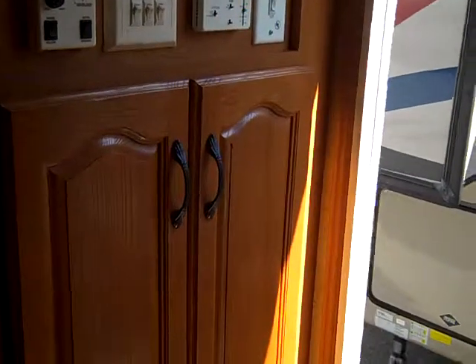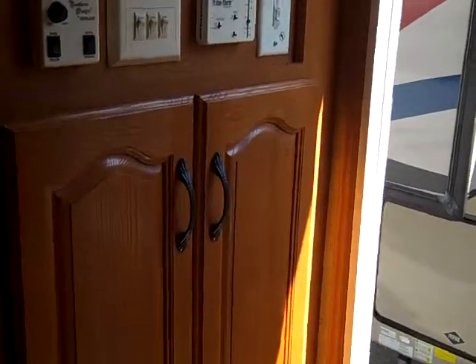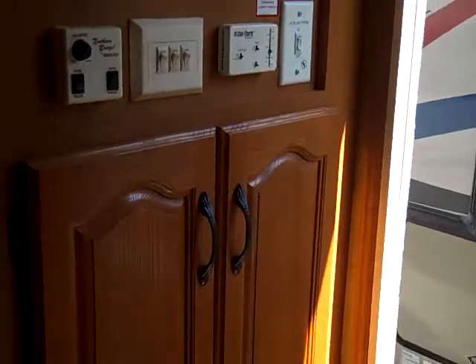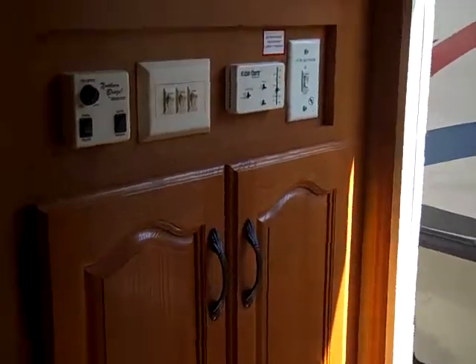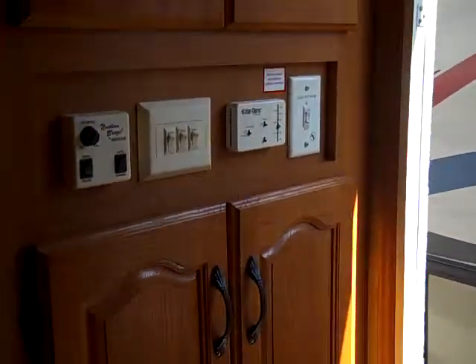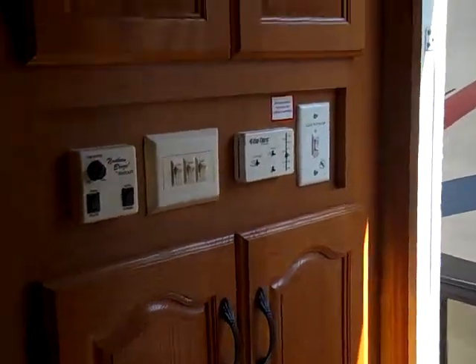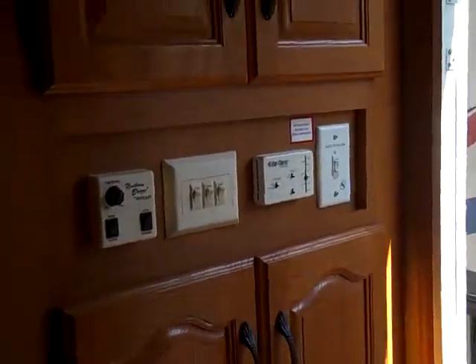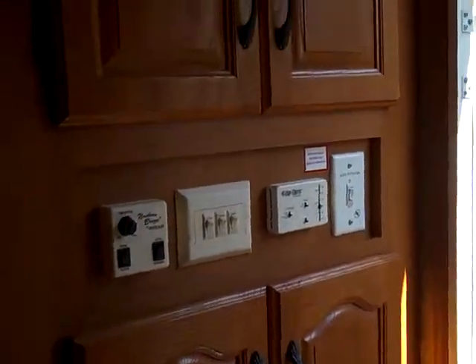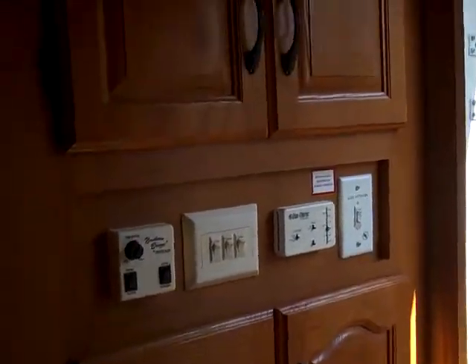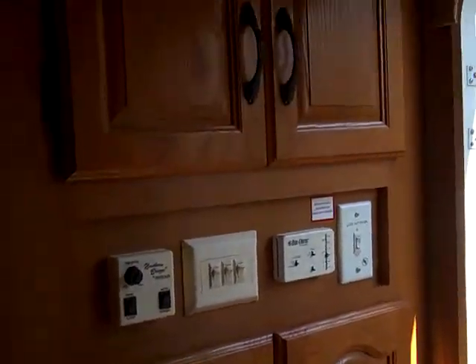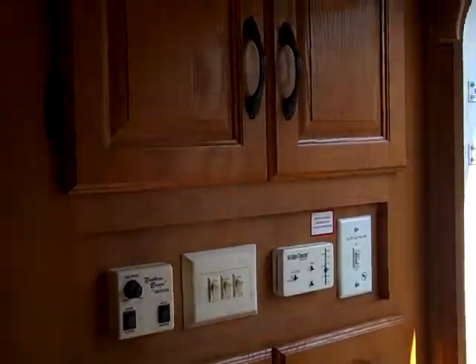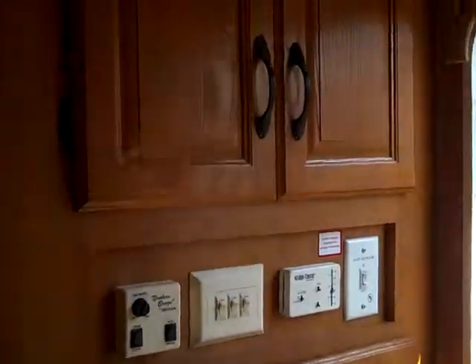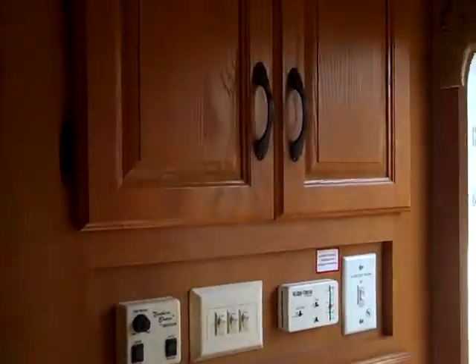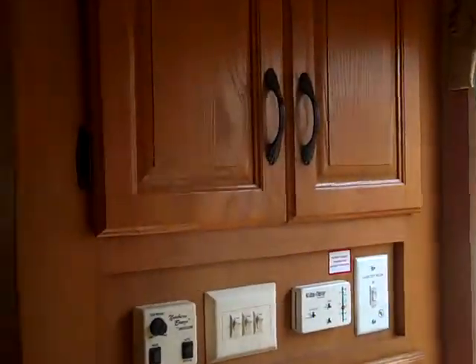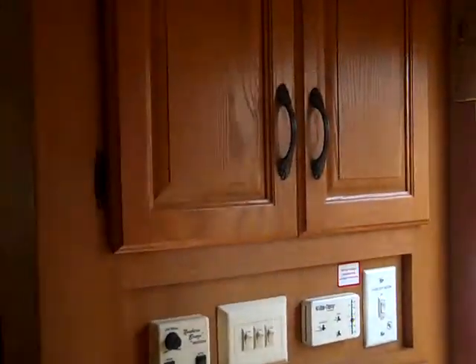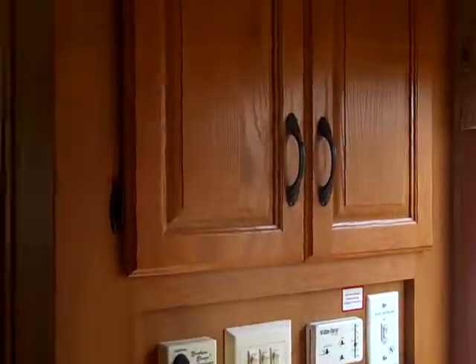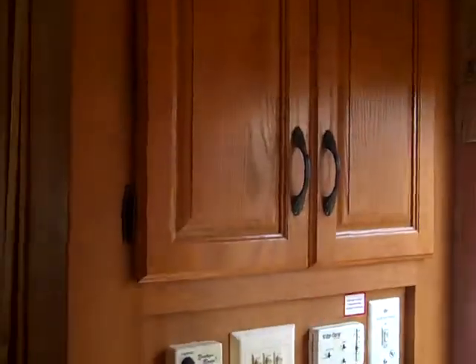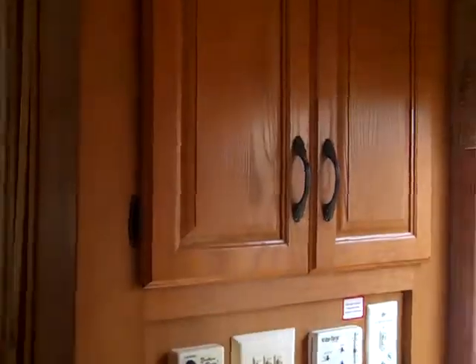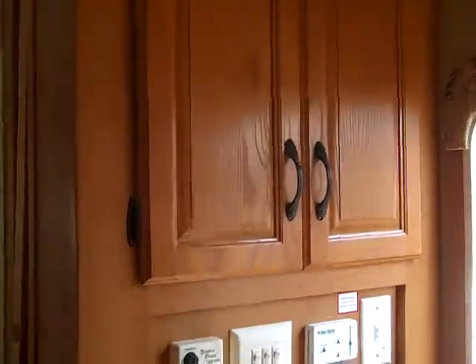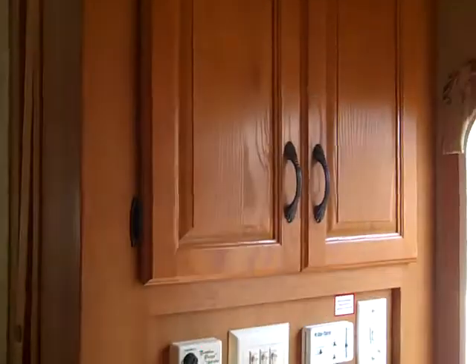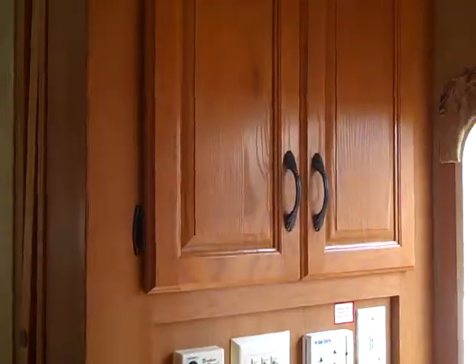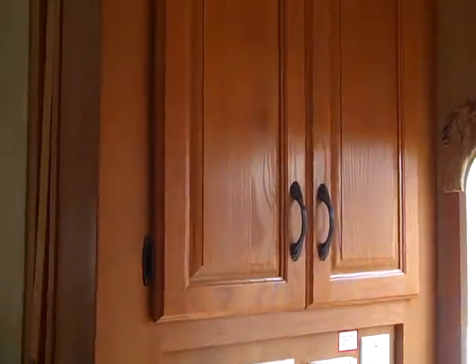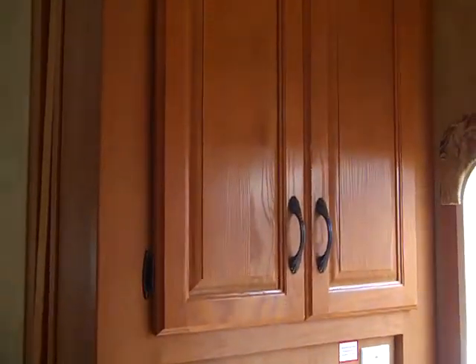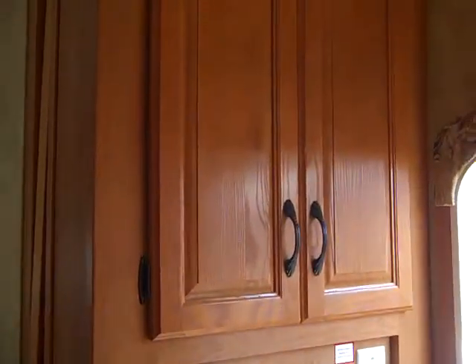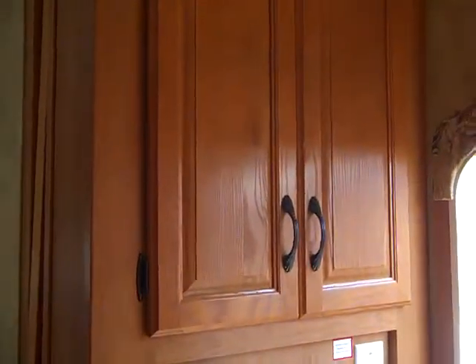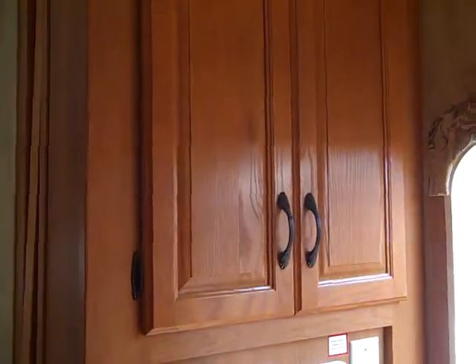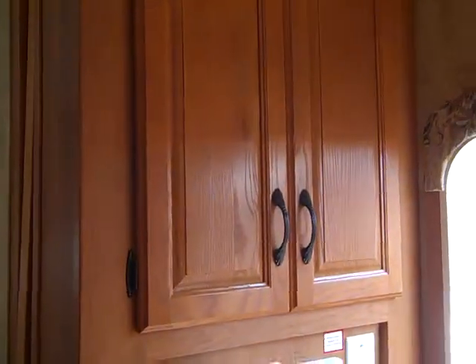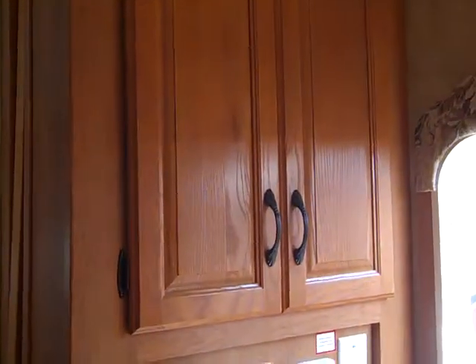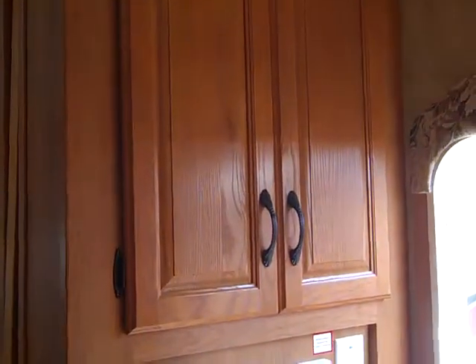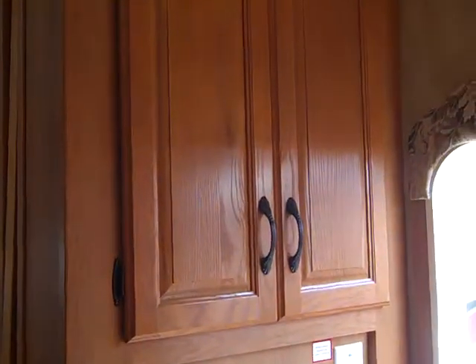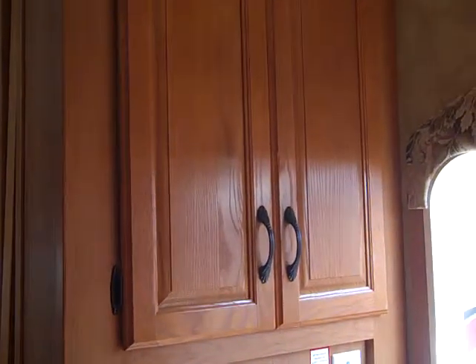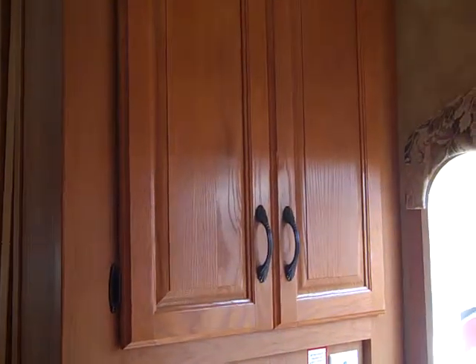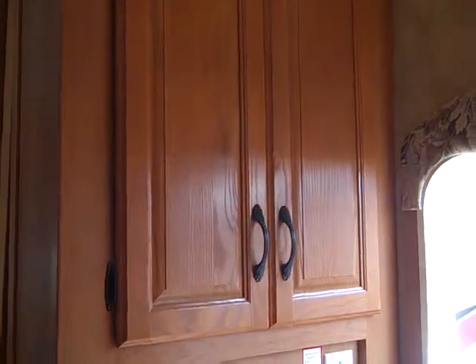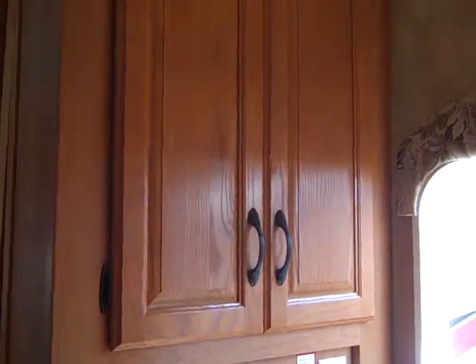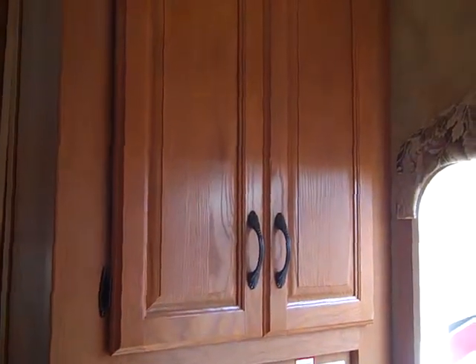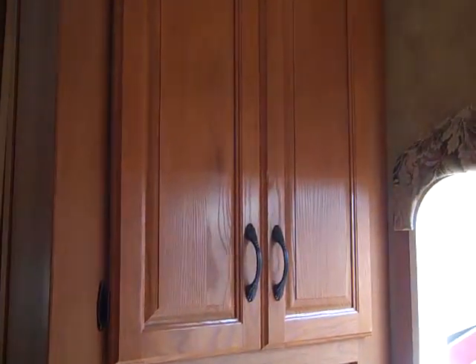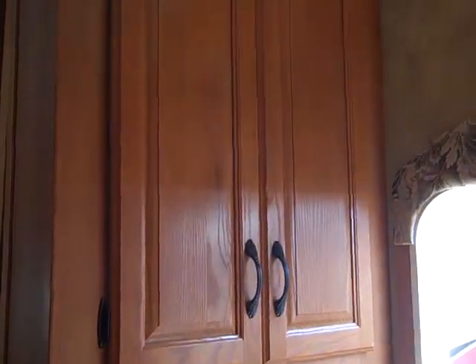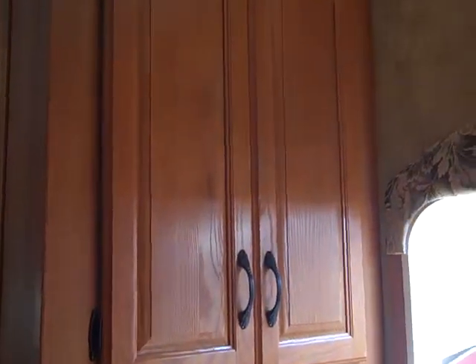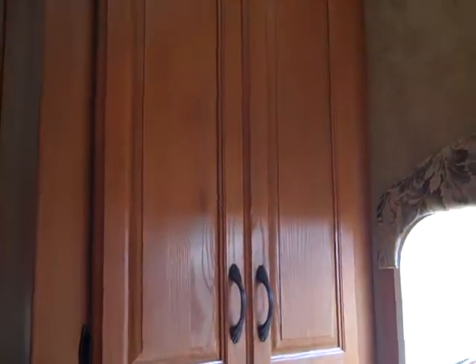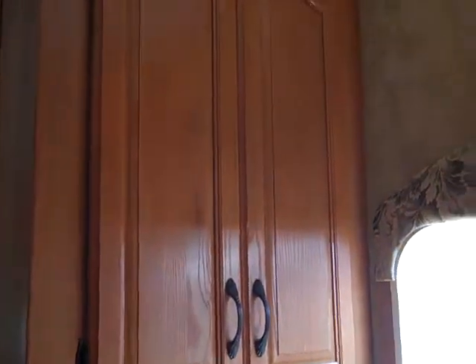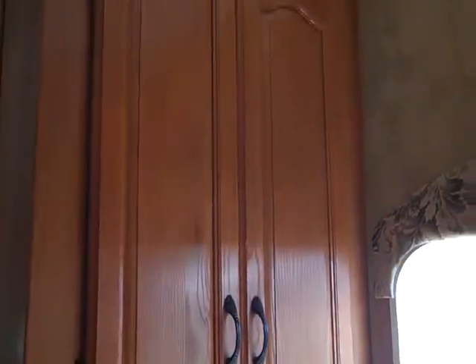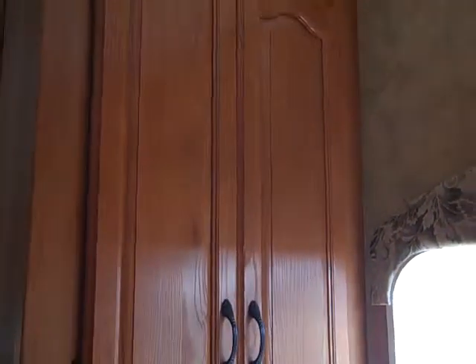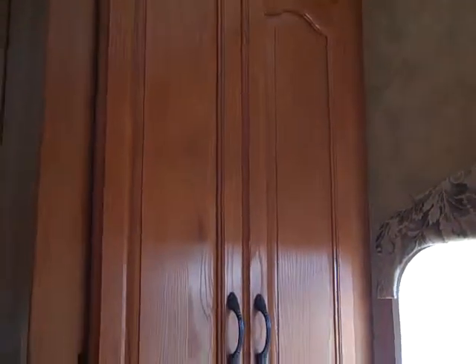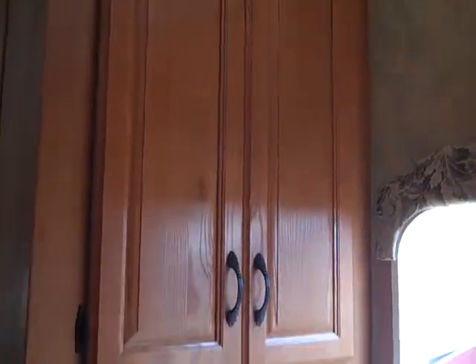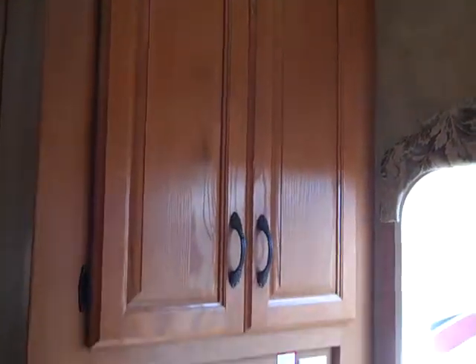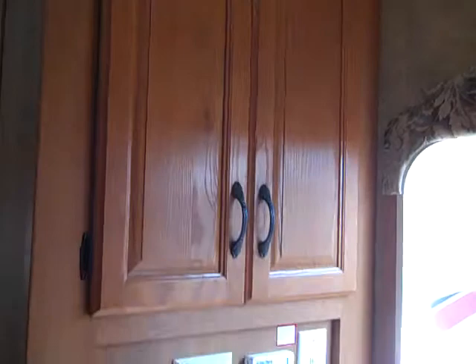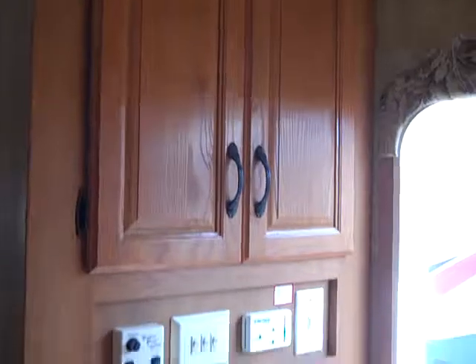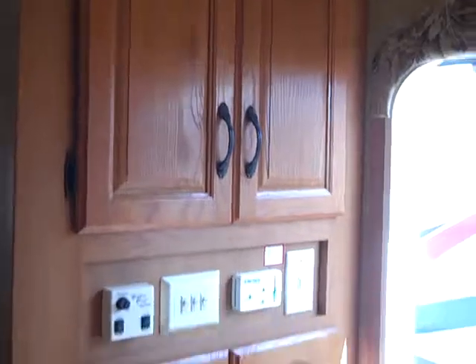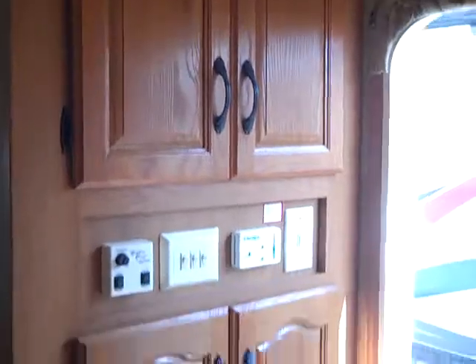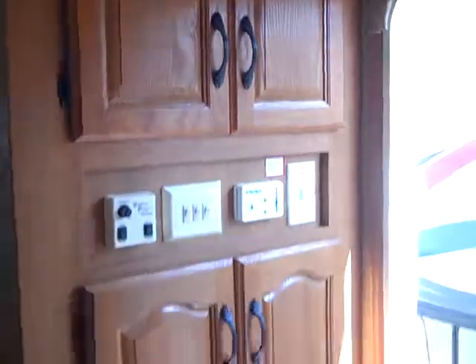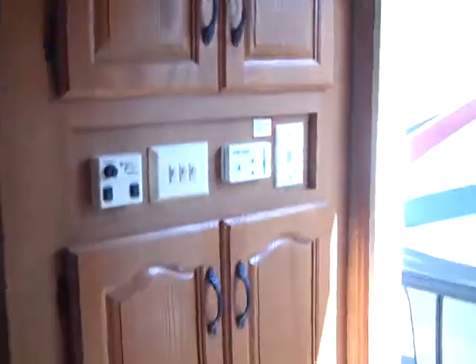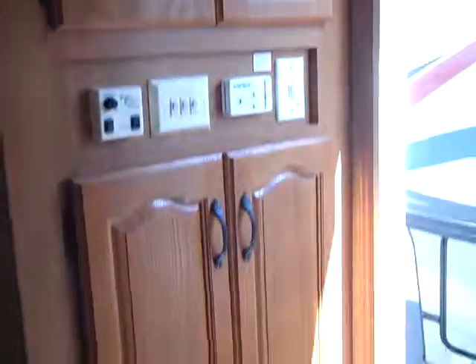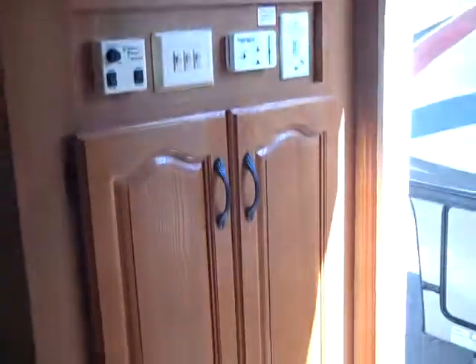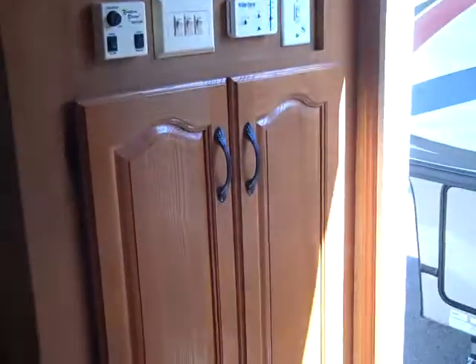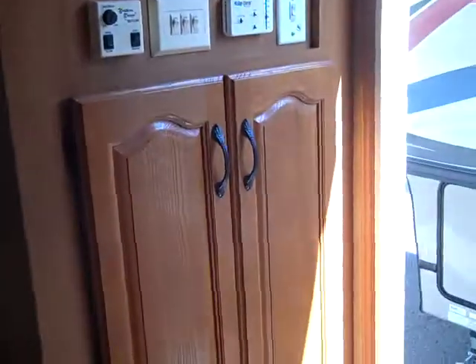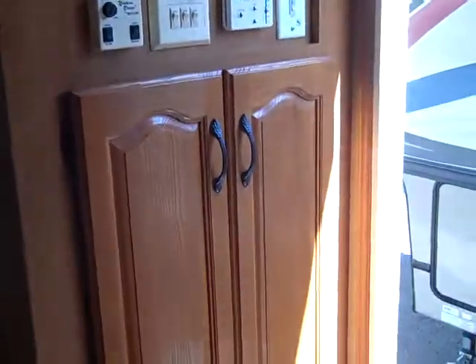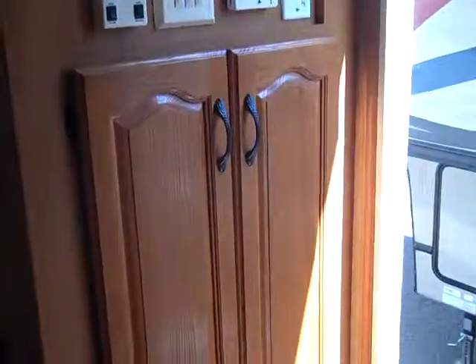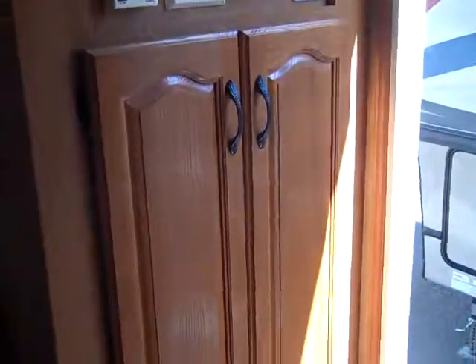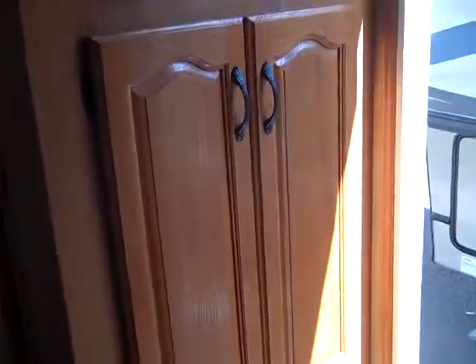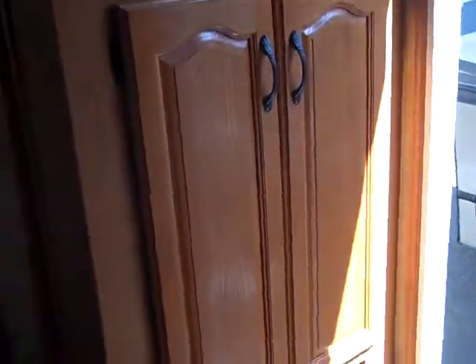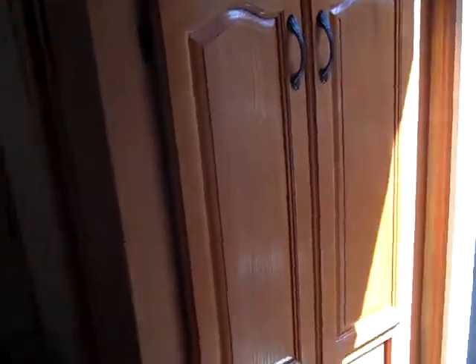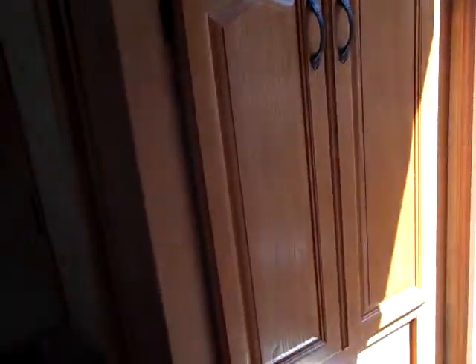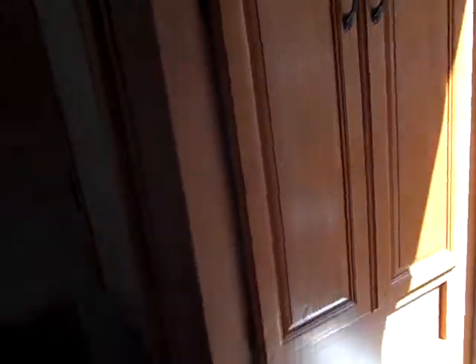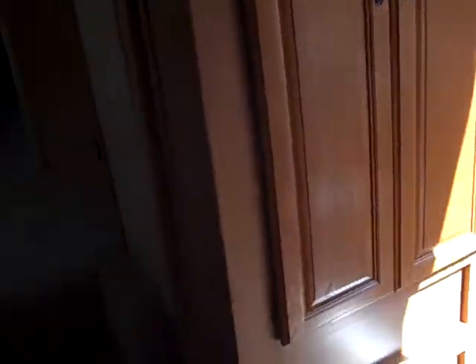Nice closets by the entry door when you first come in here — for coats, shoes, keys, etc.